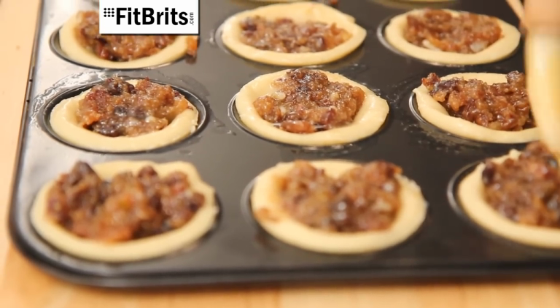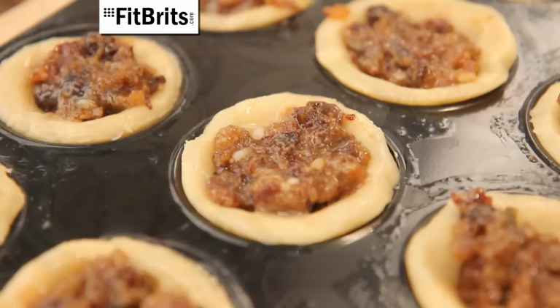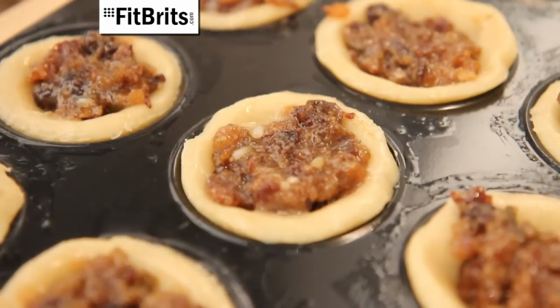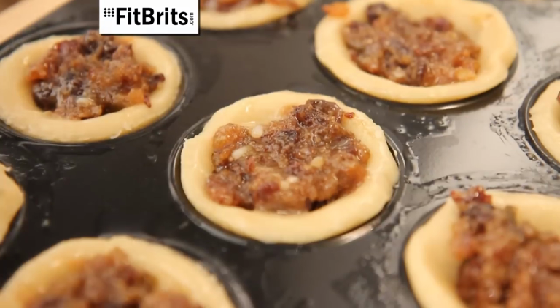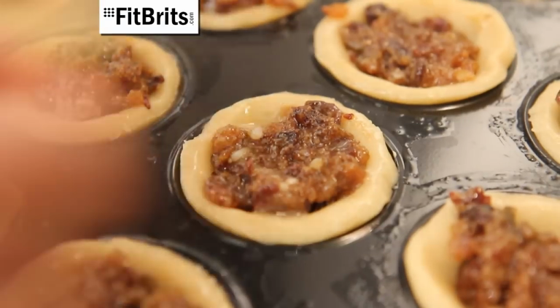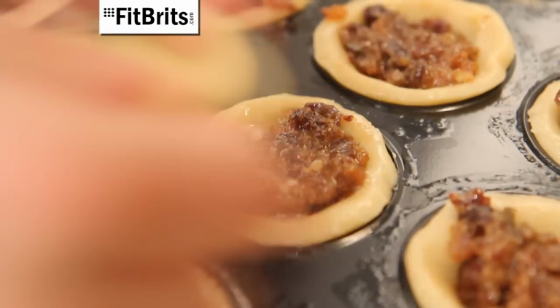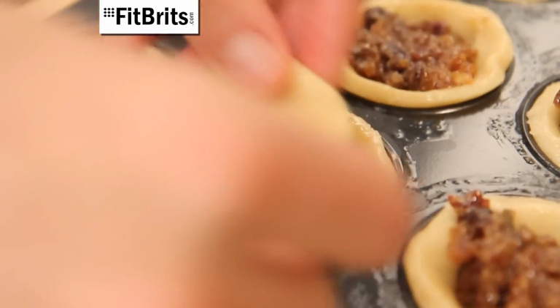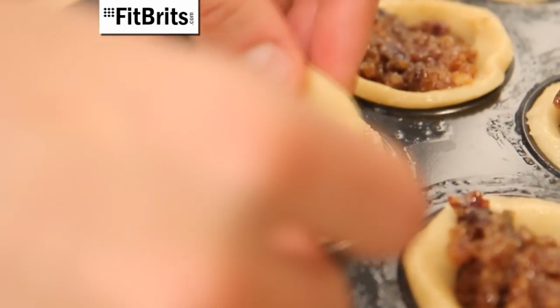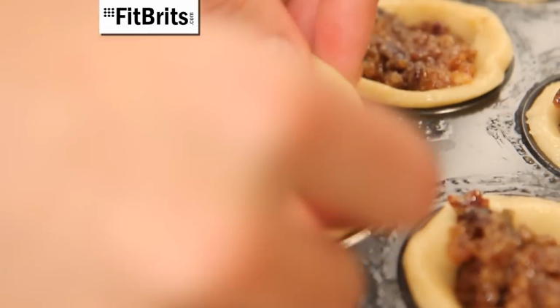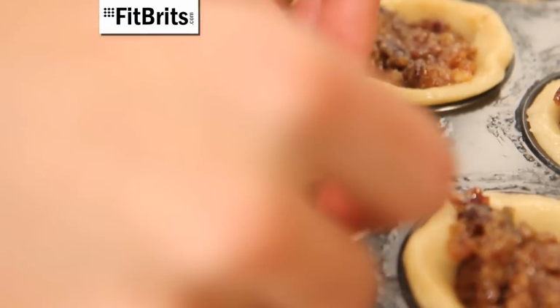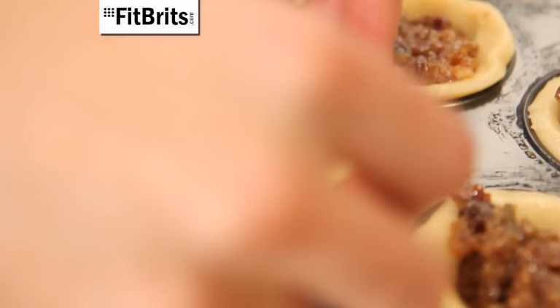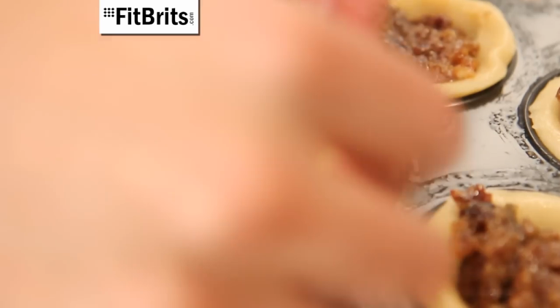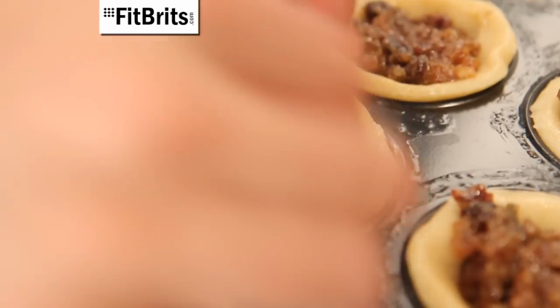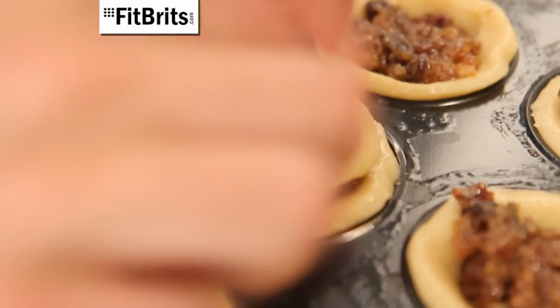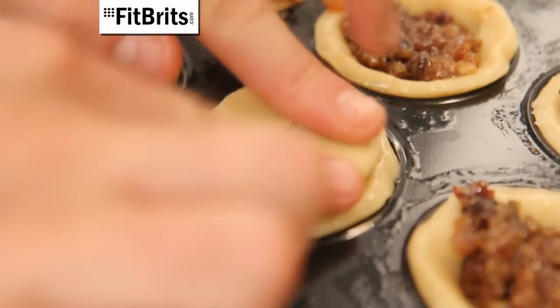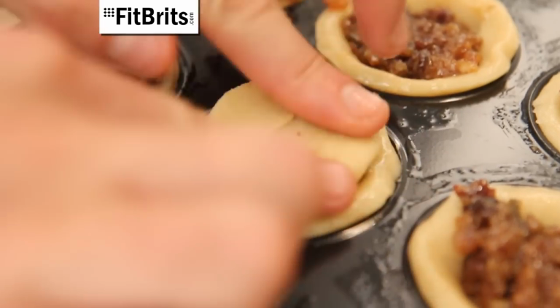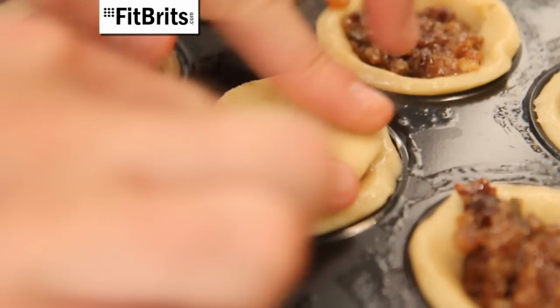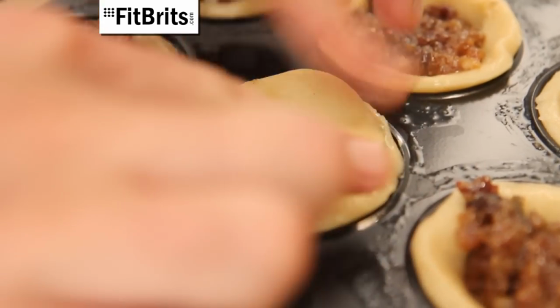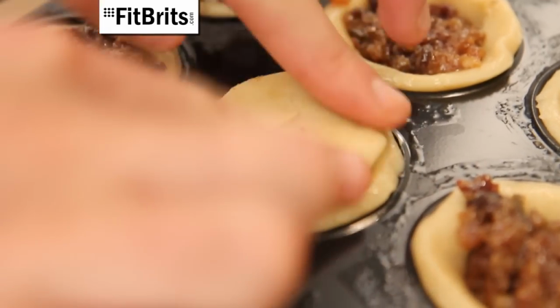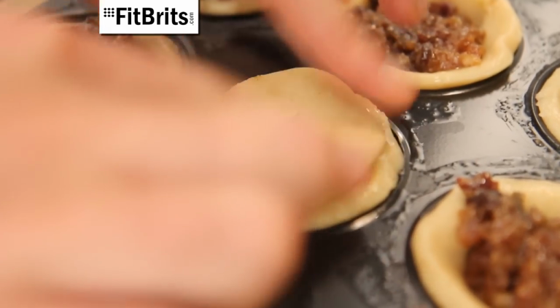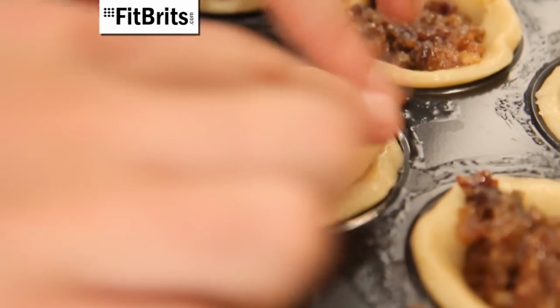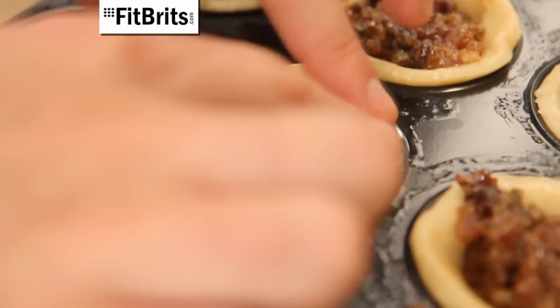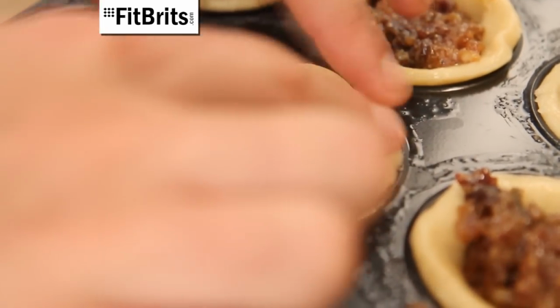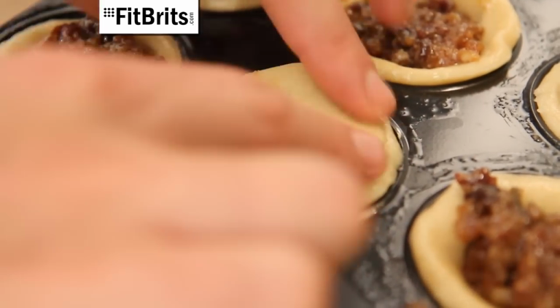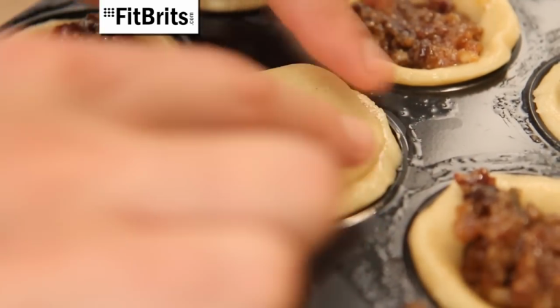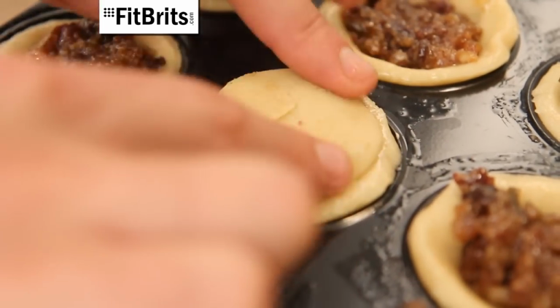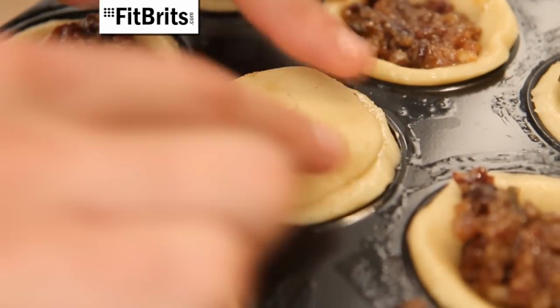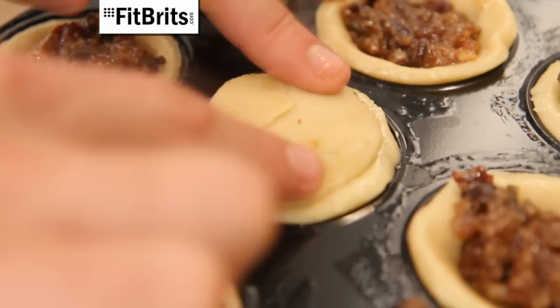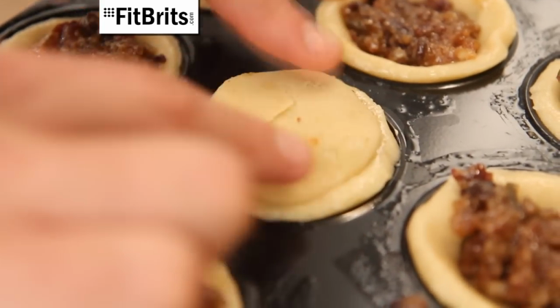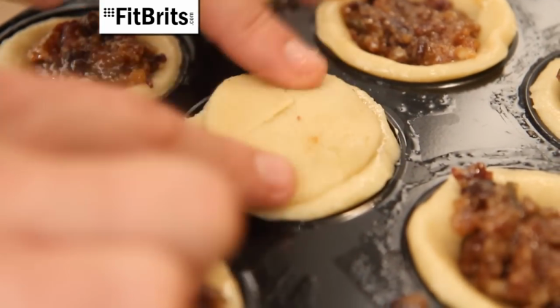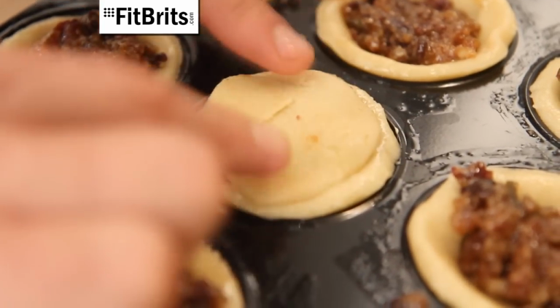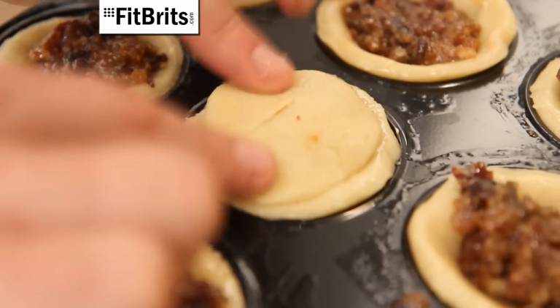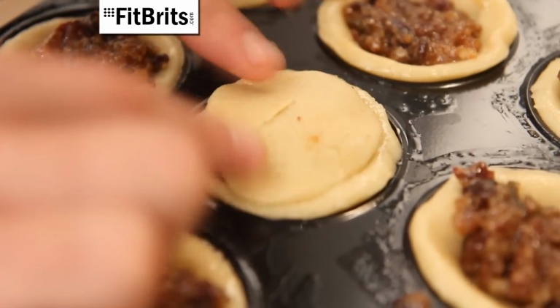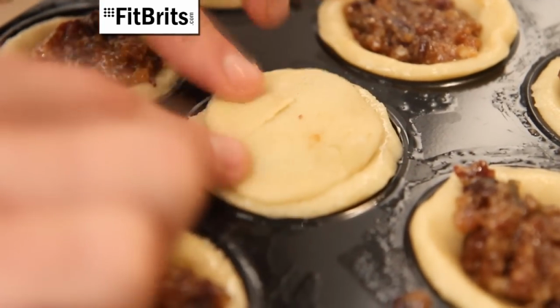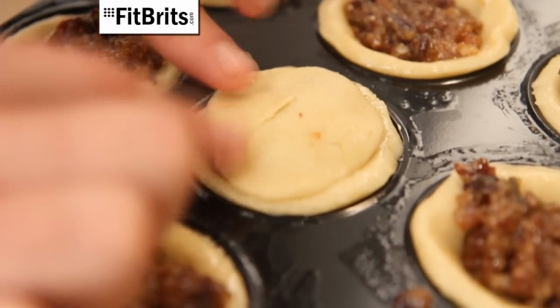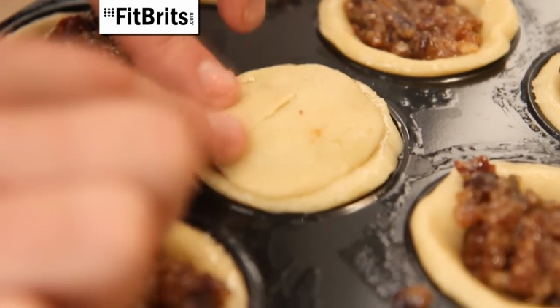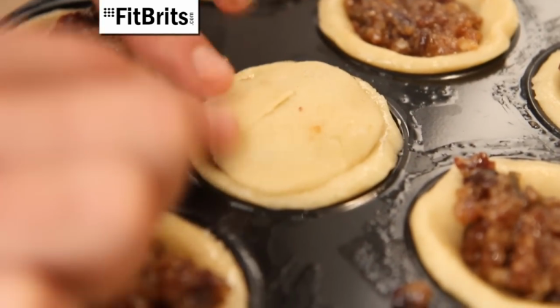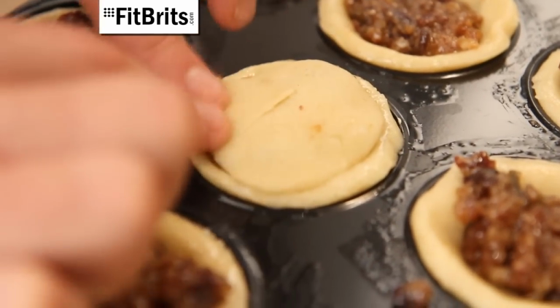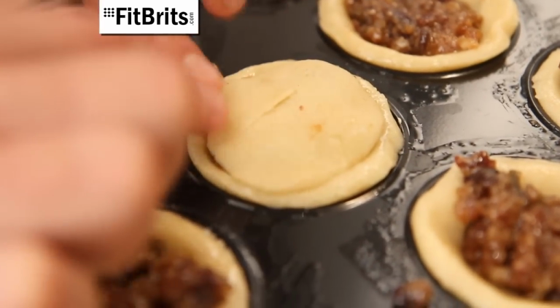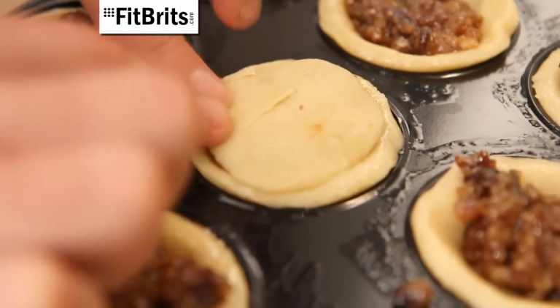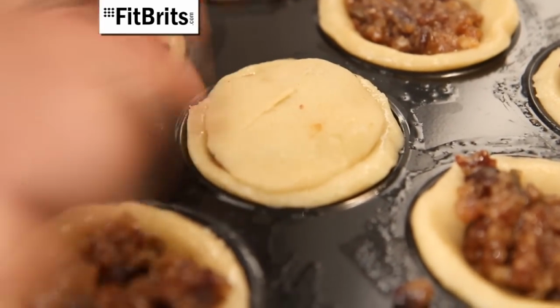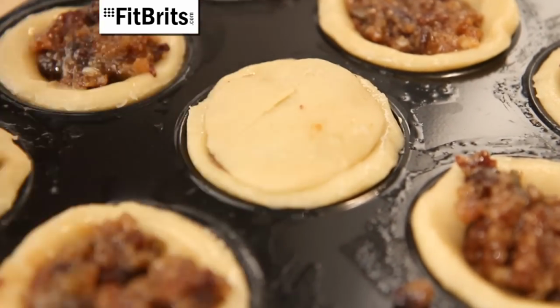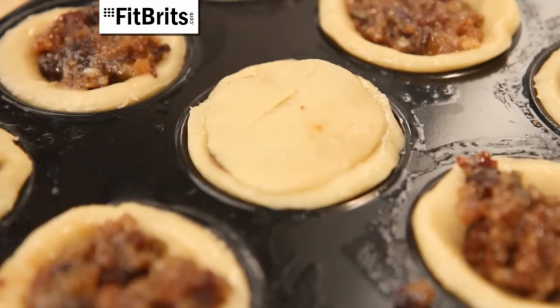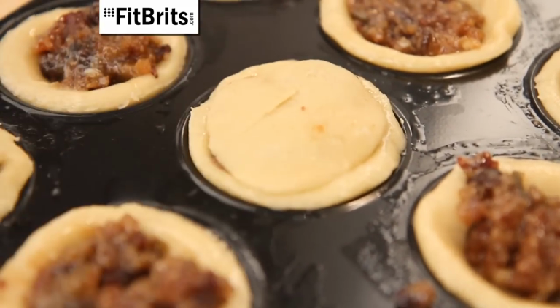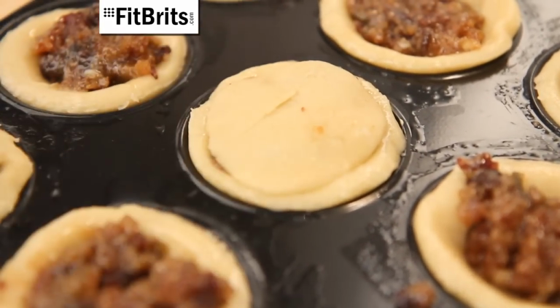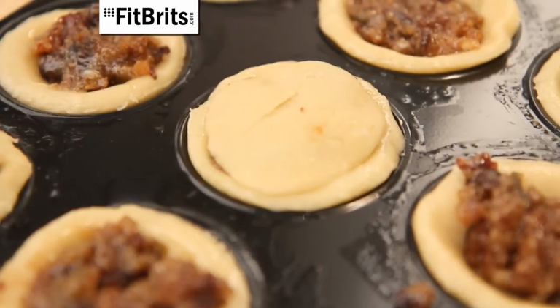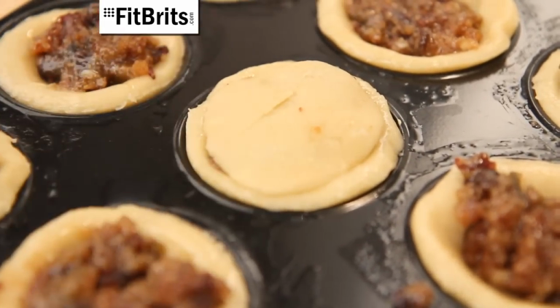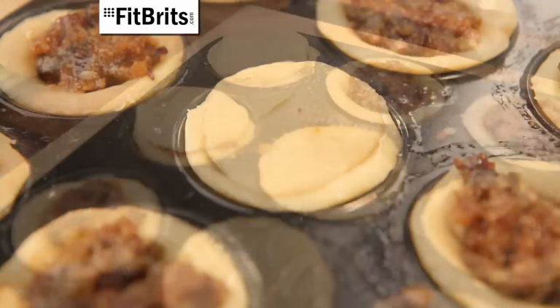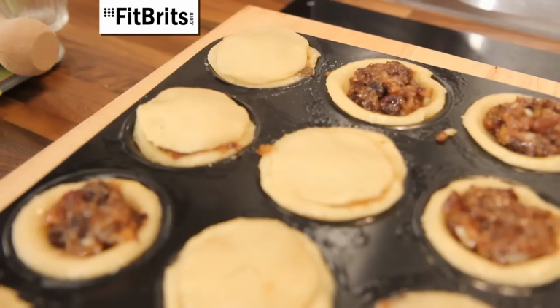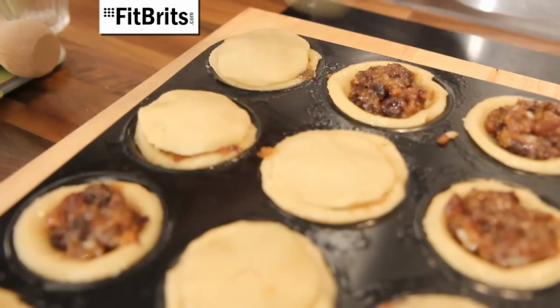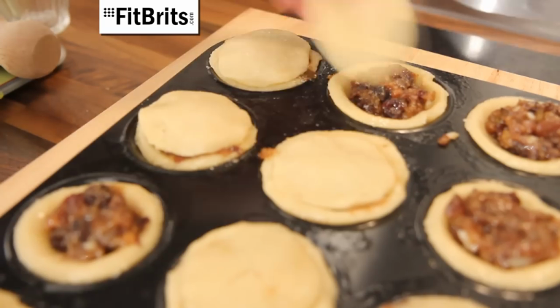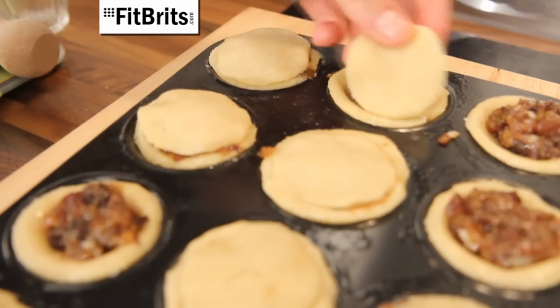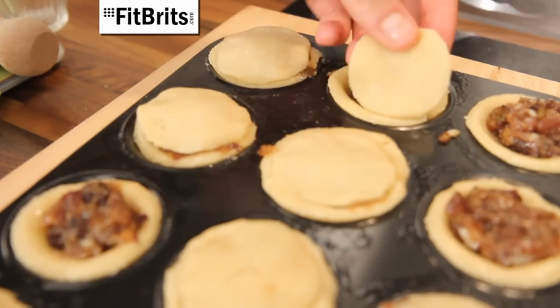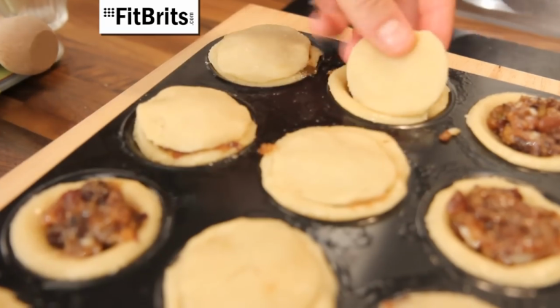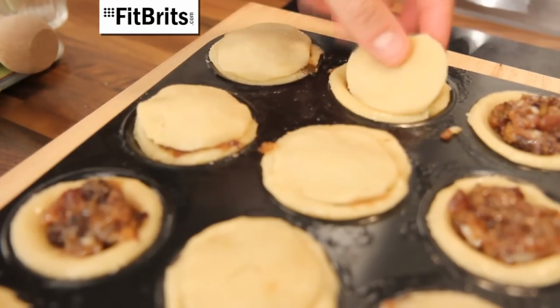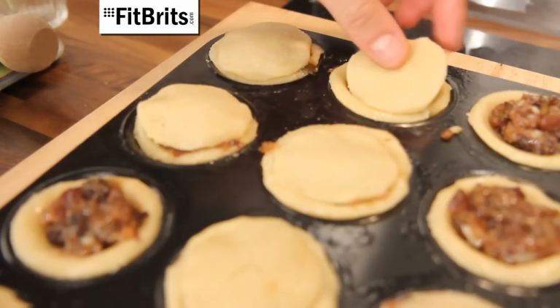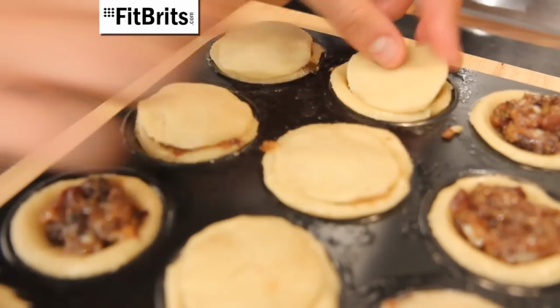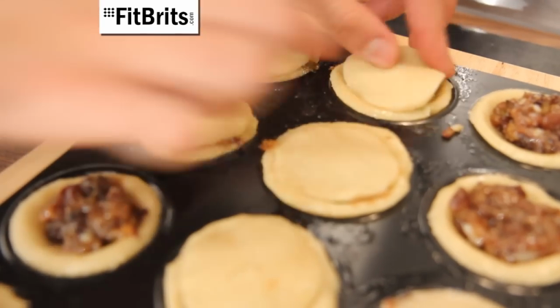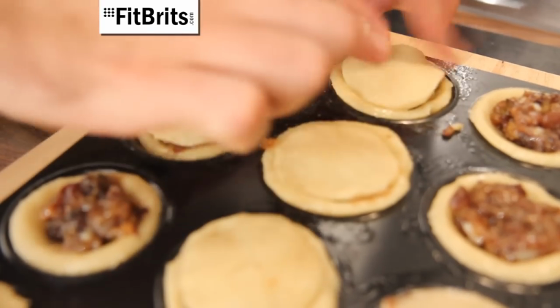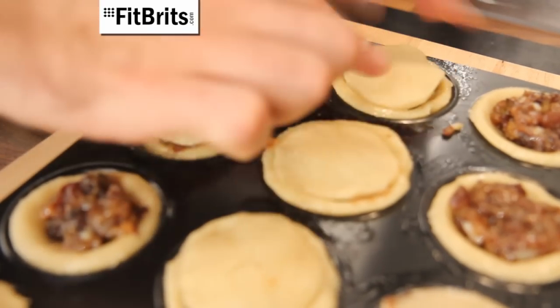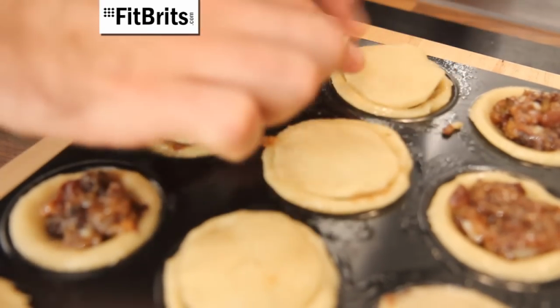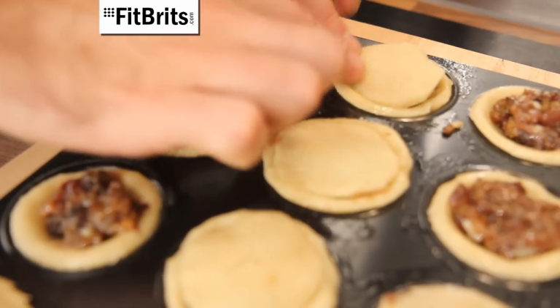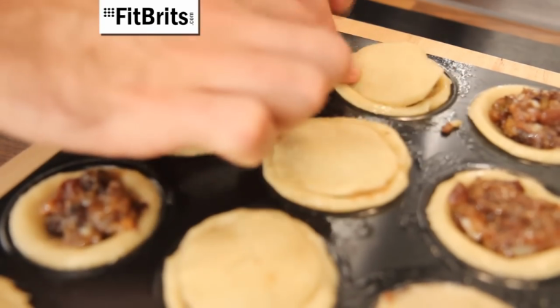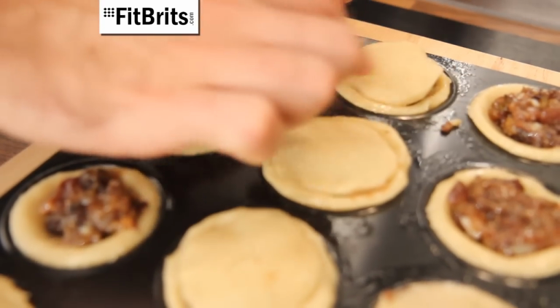Then stick the lids on top of the pies and seal them around the edges. And don't worry if it looks a little bit messy — it just adds to the charm.